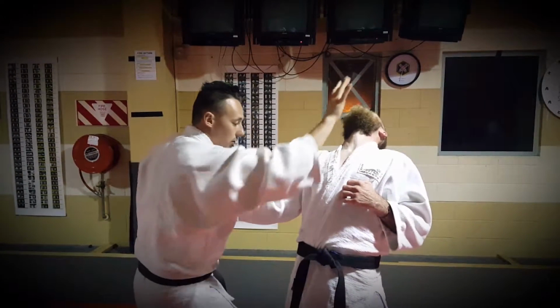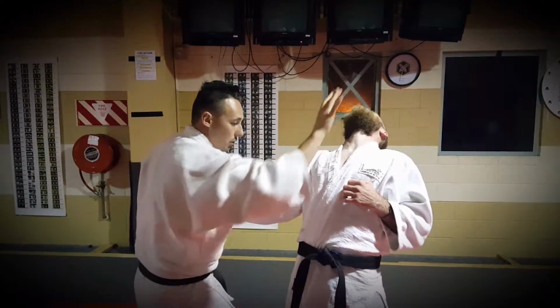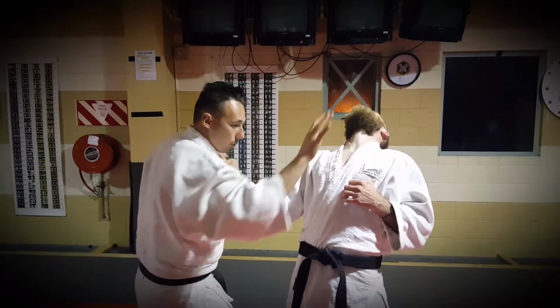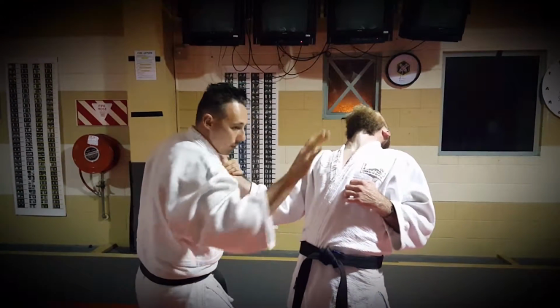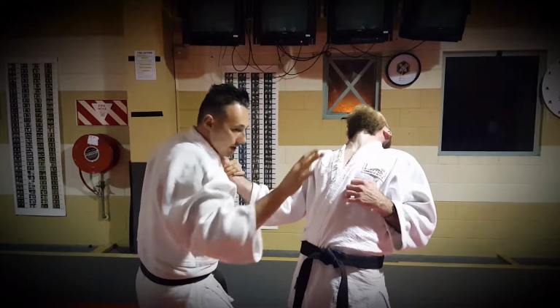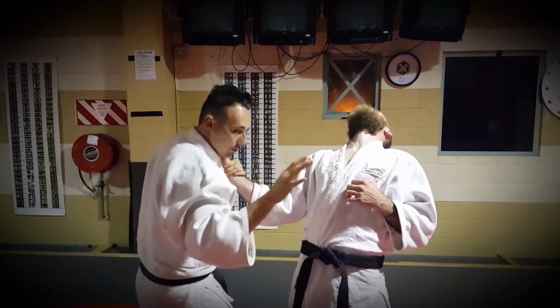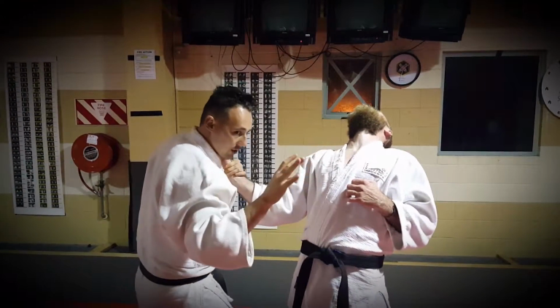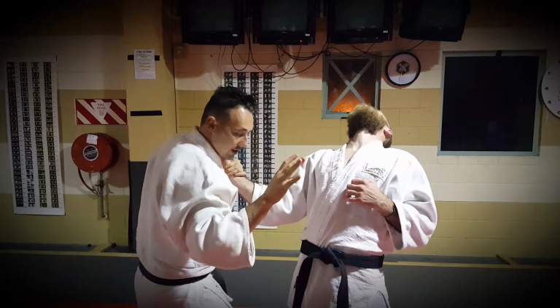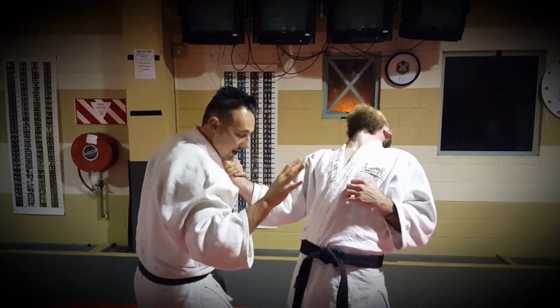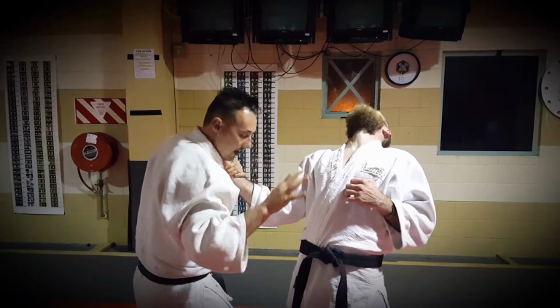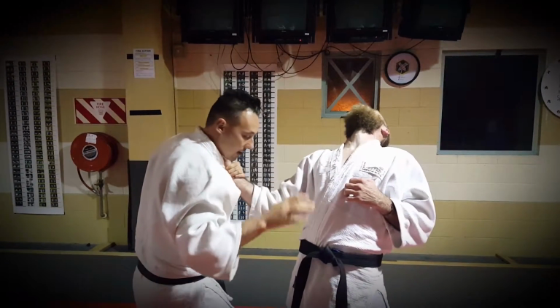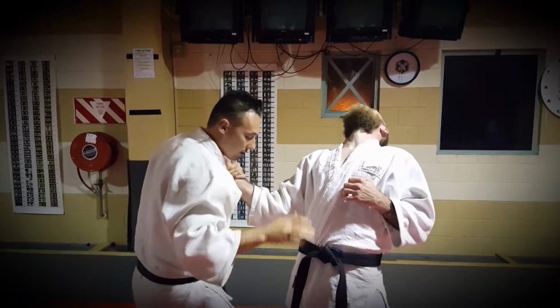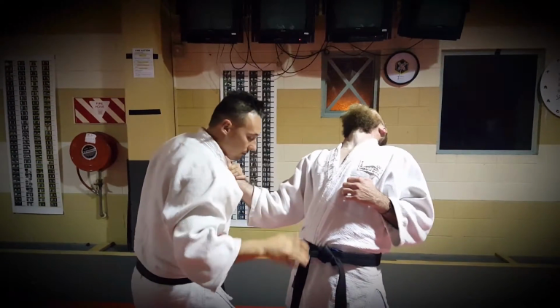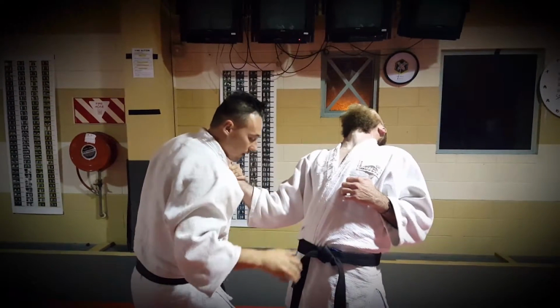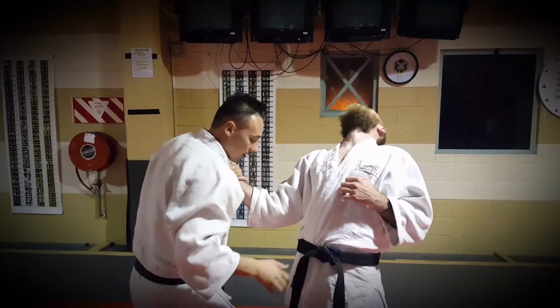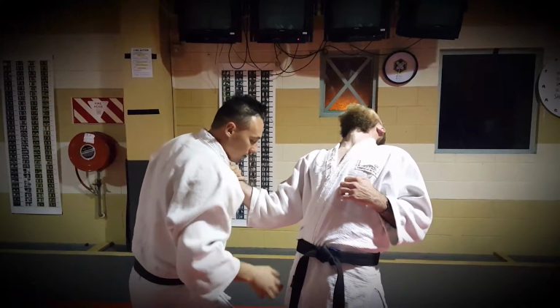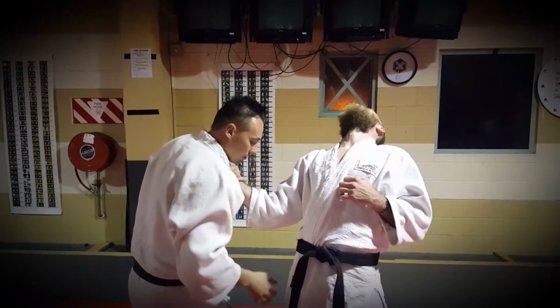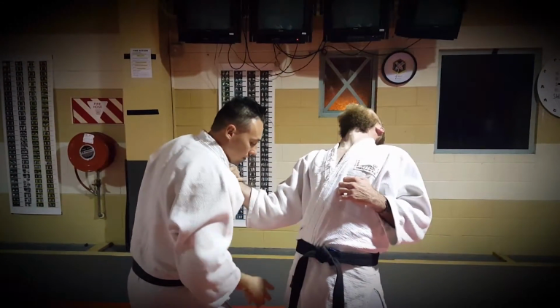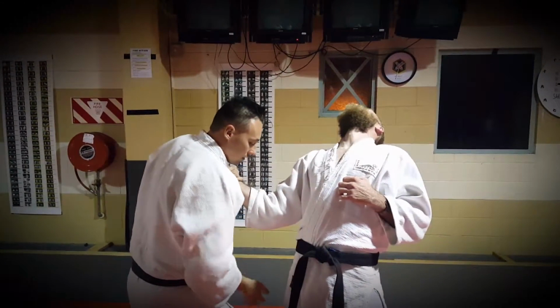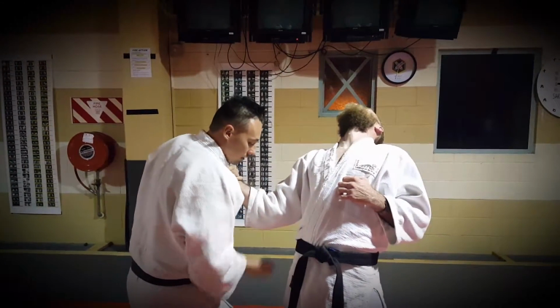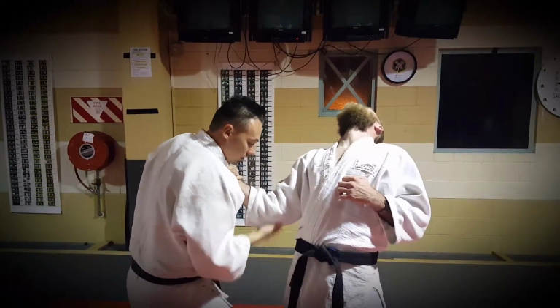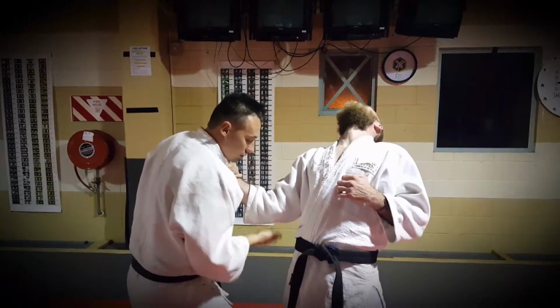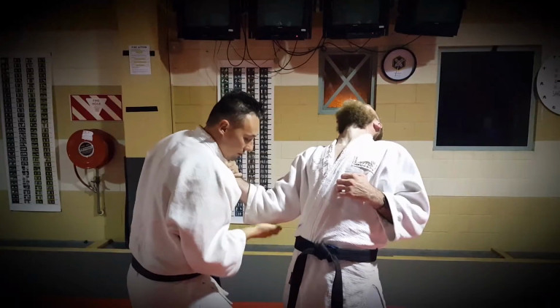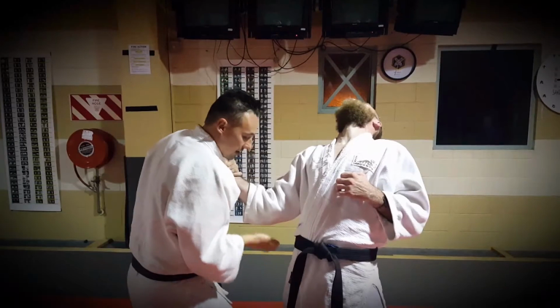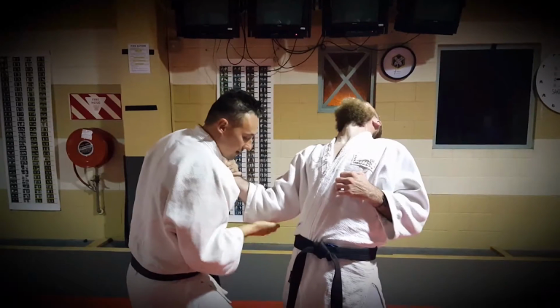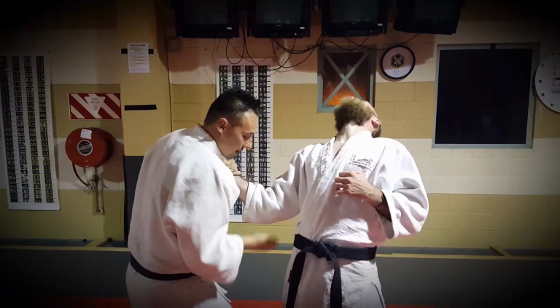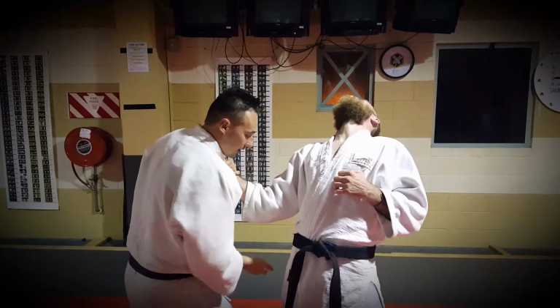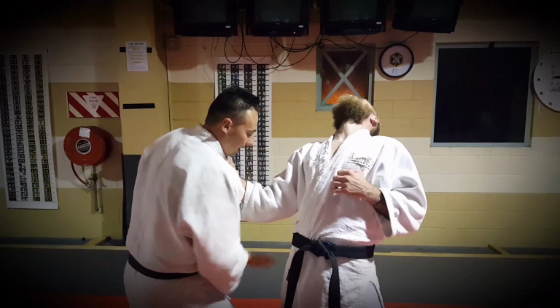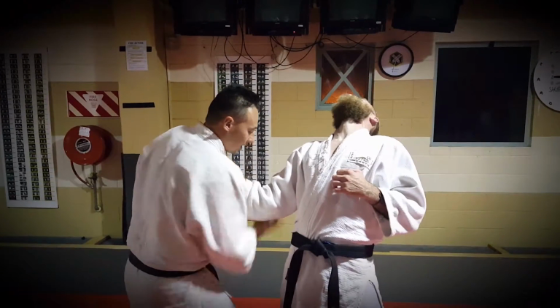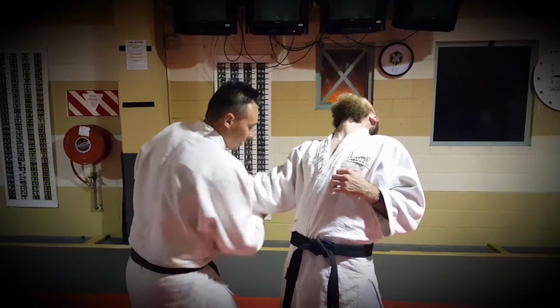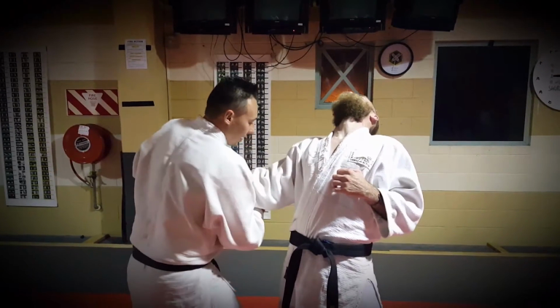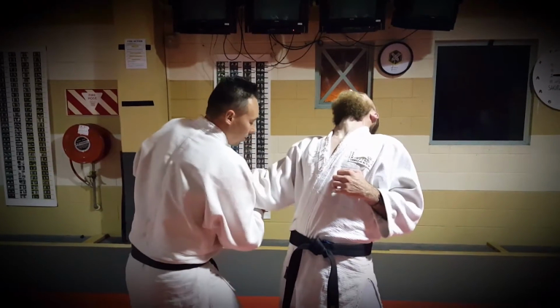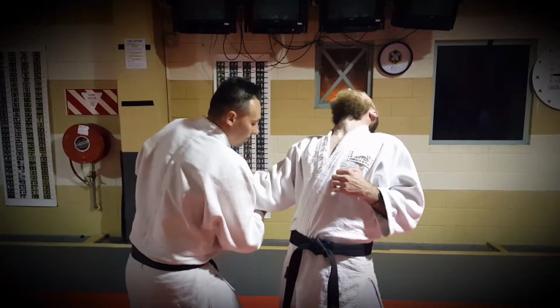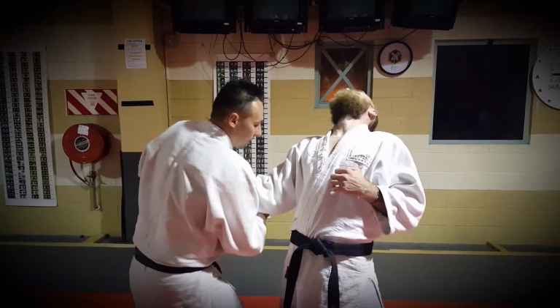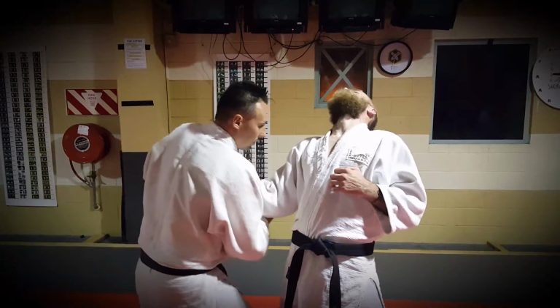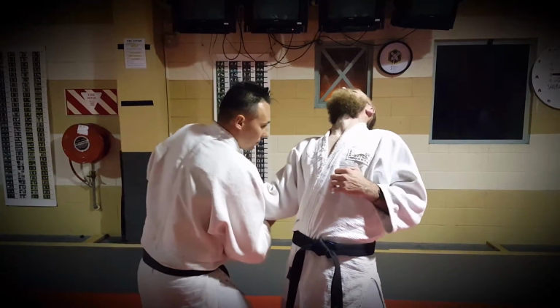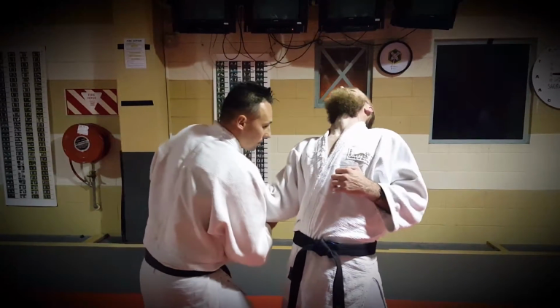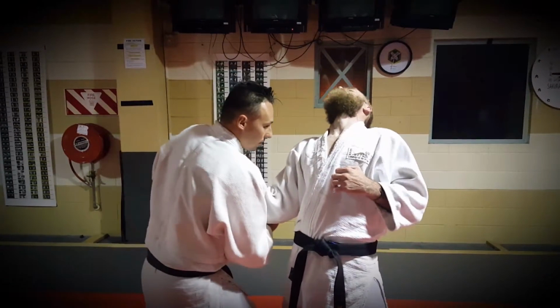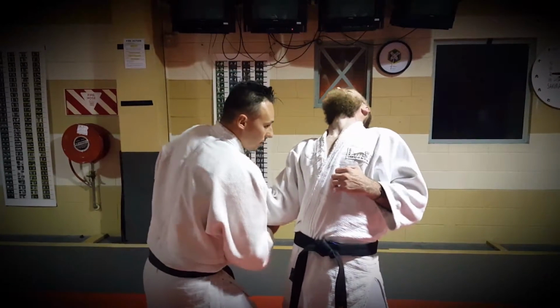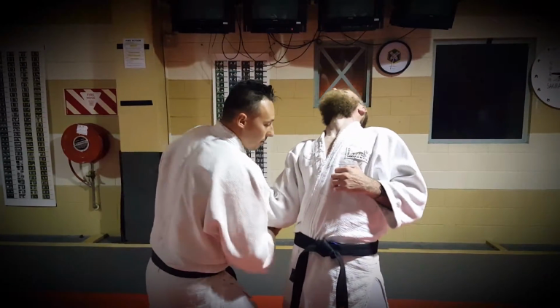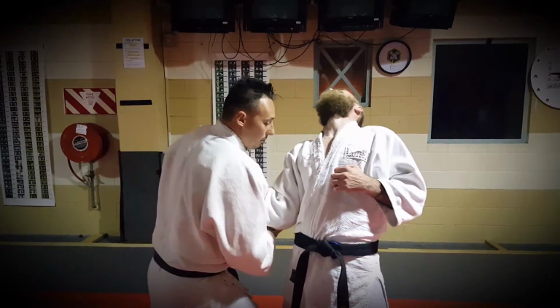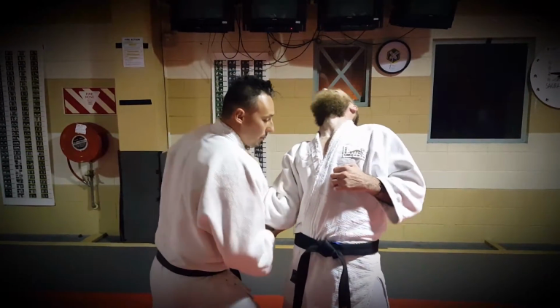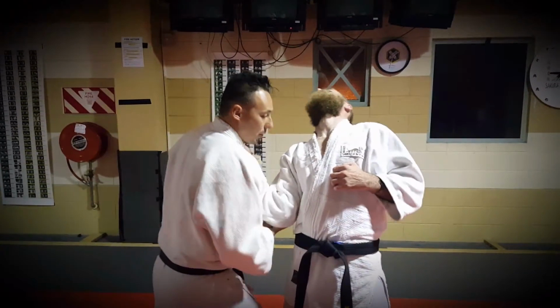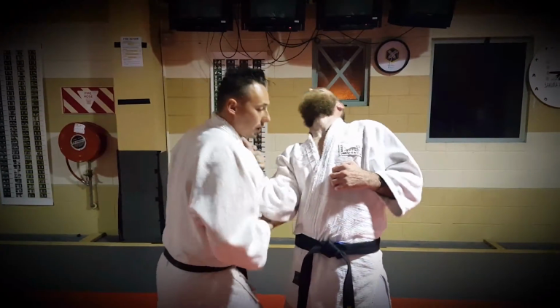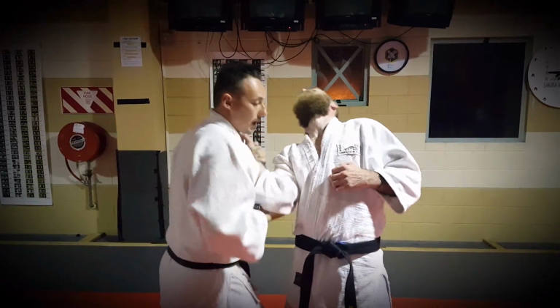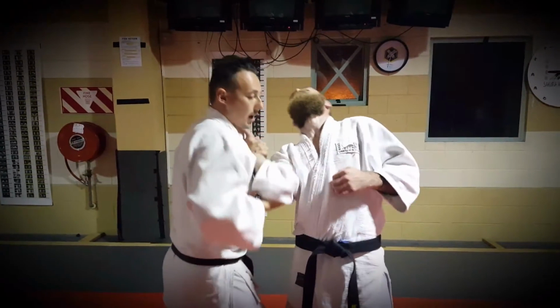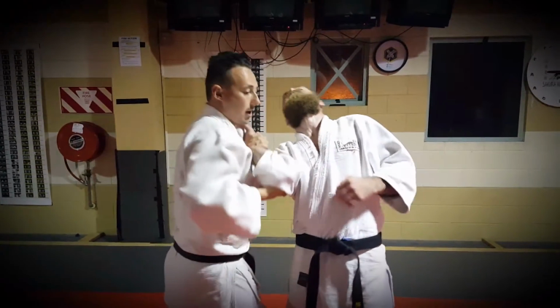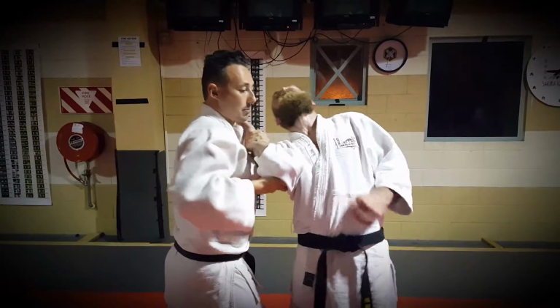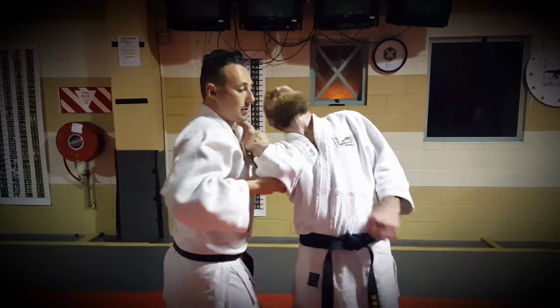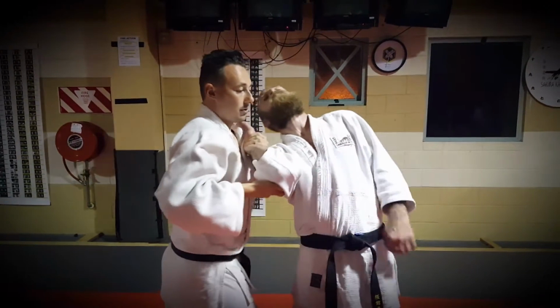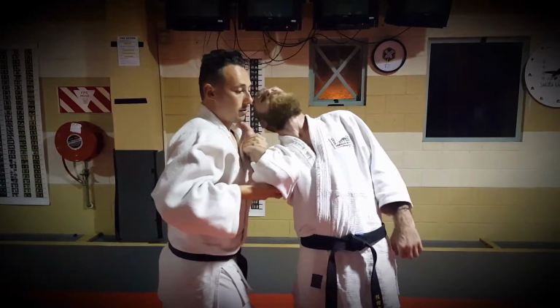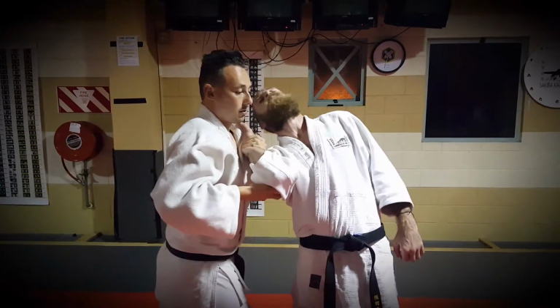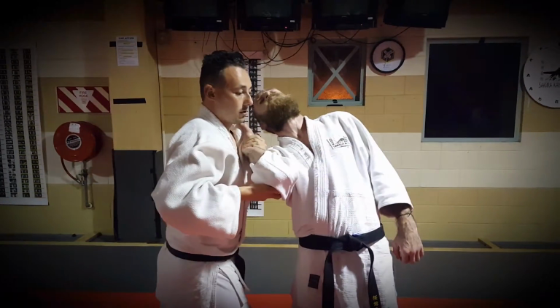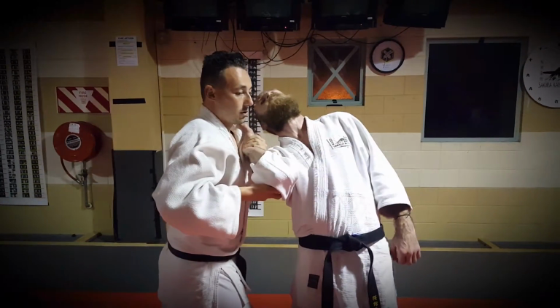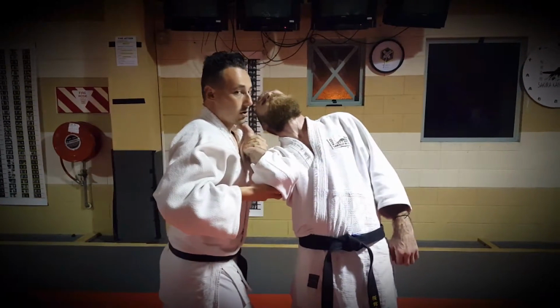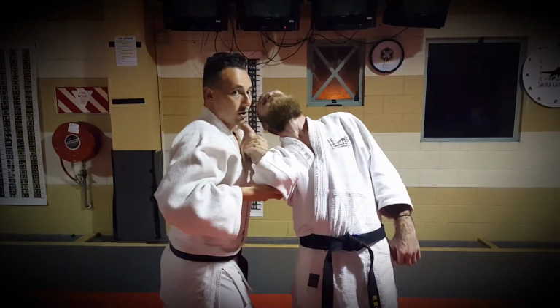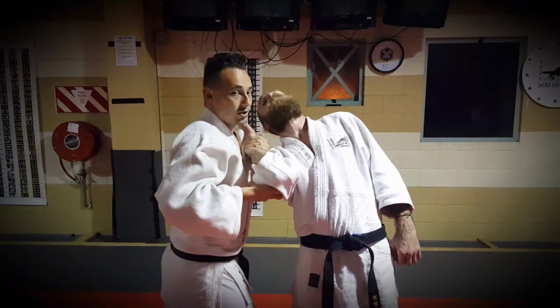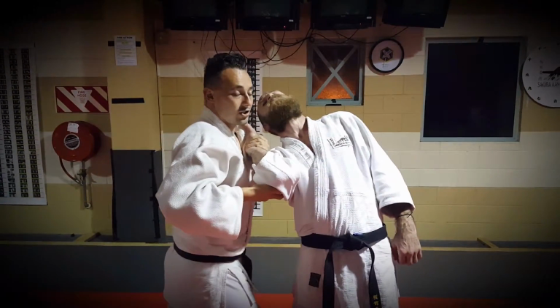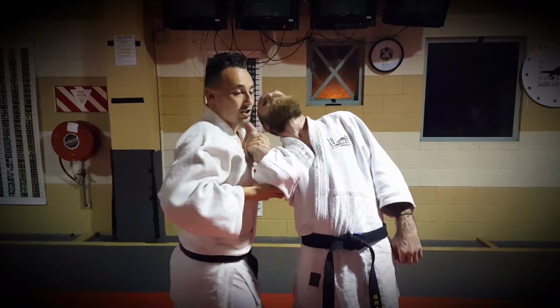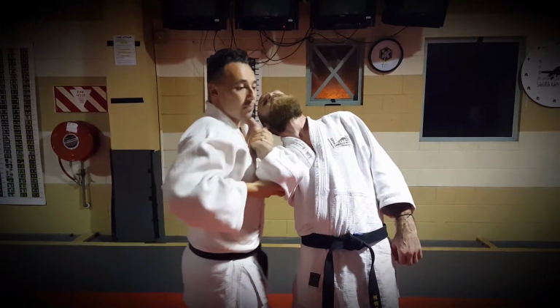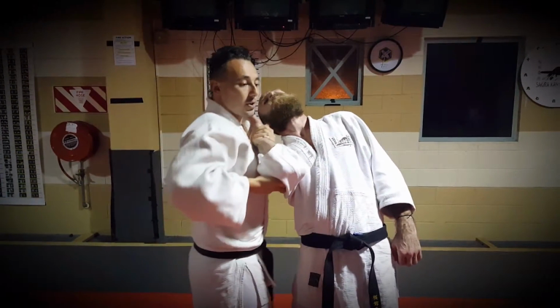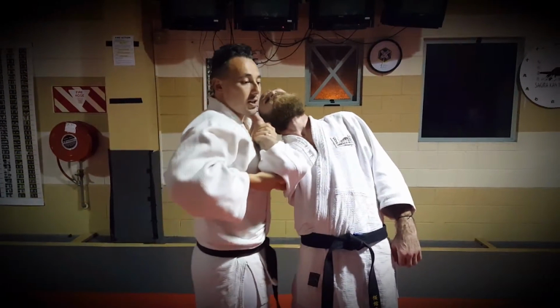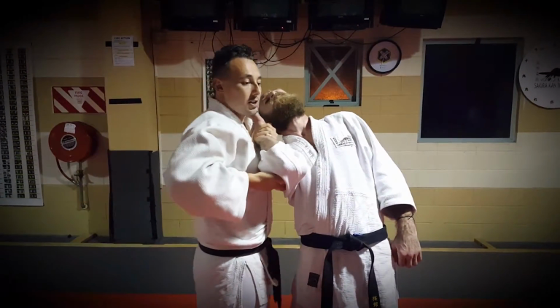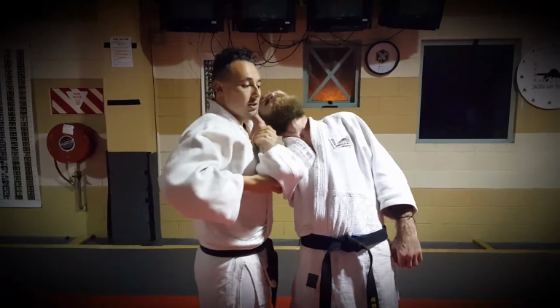We then bring the hand around, straight down under the elbow. Pull up.